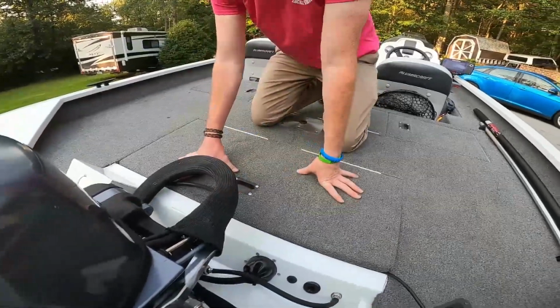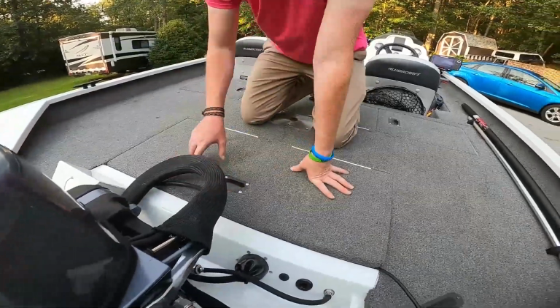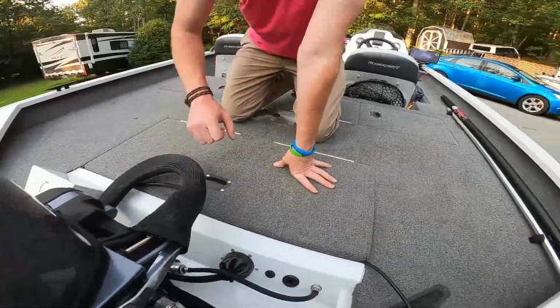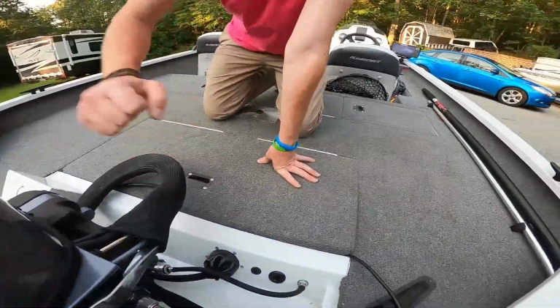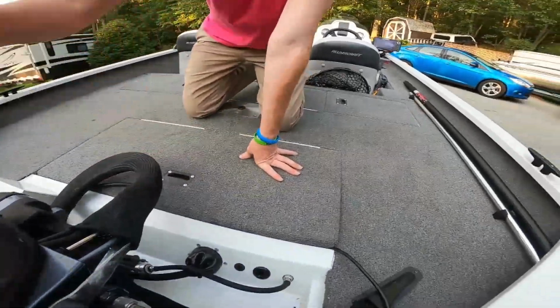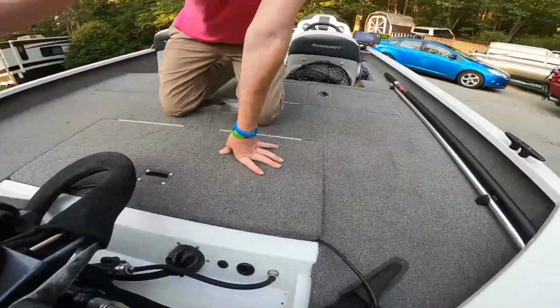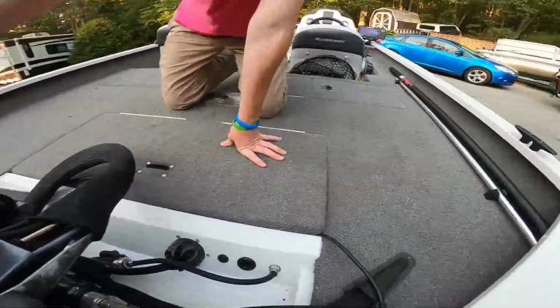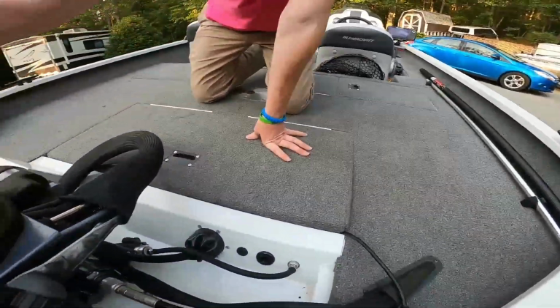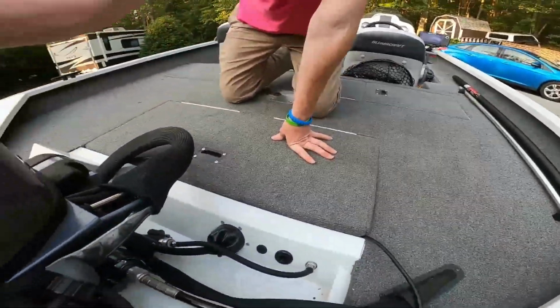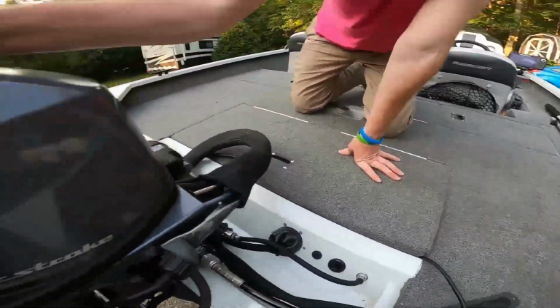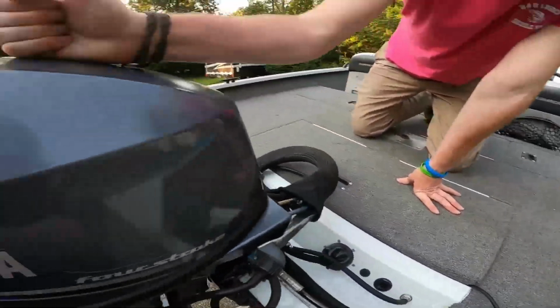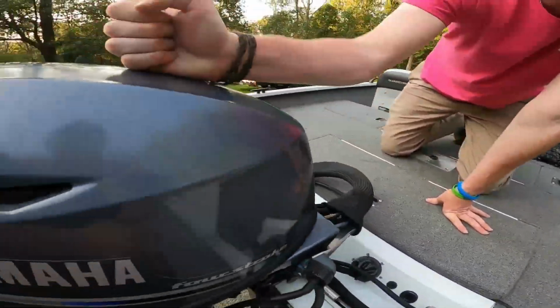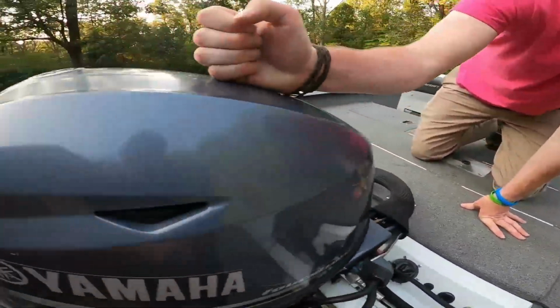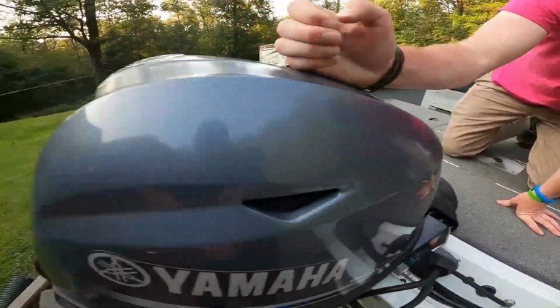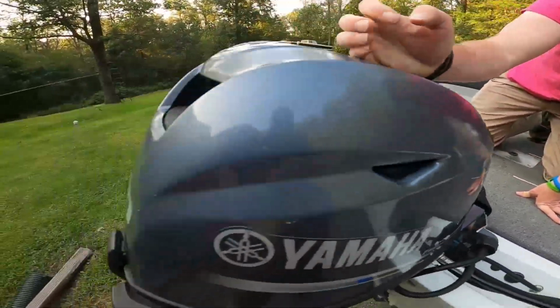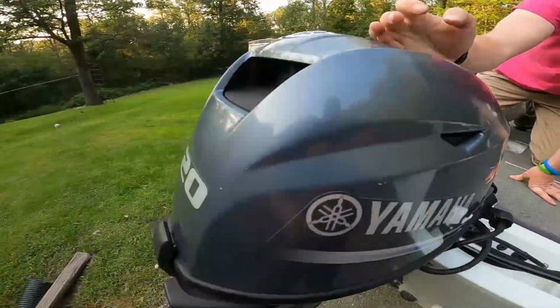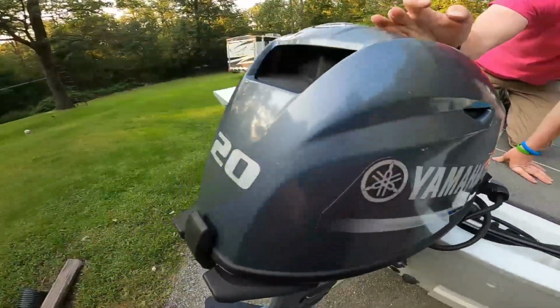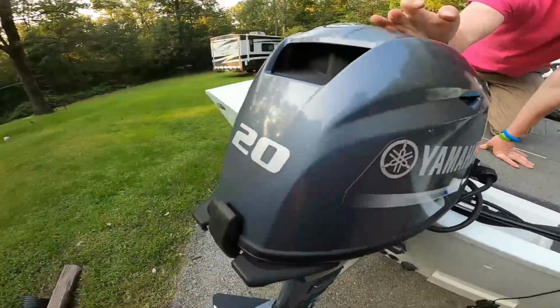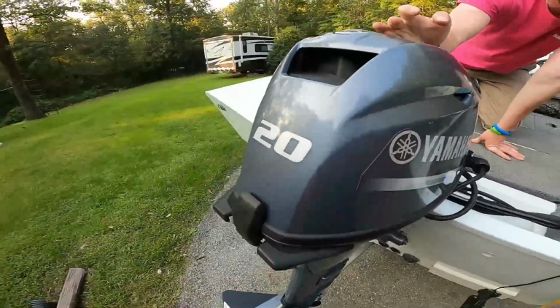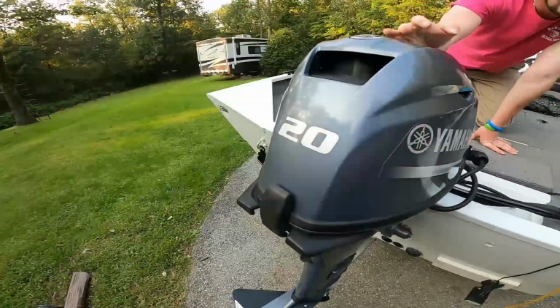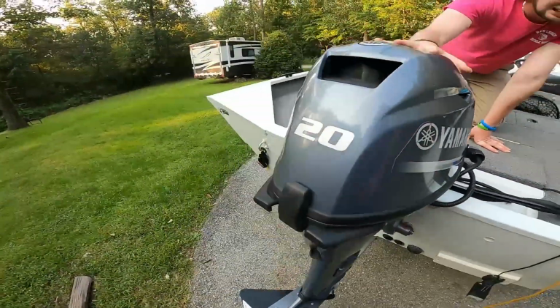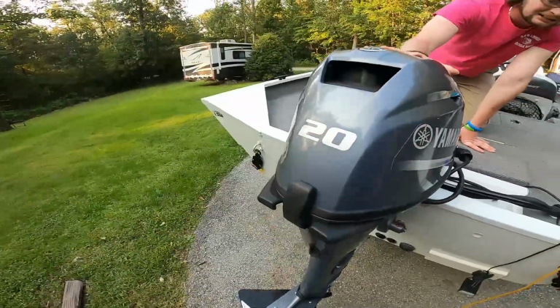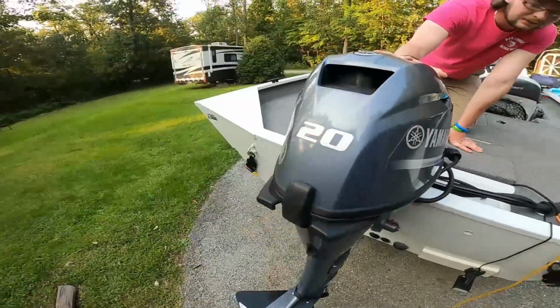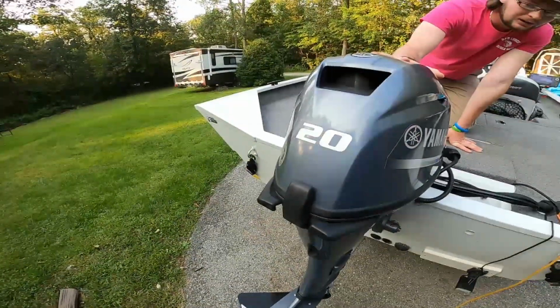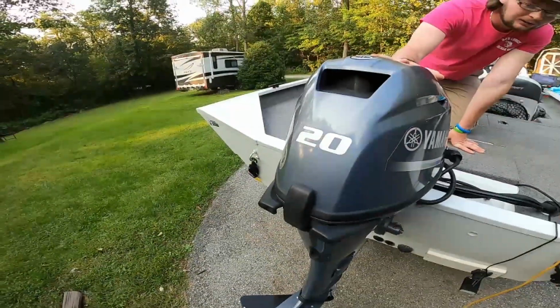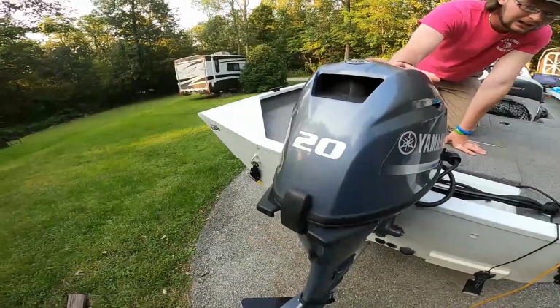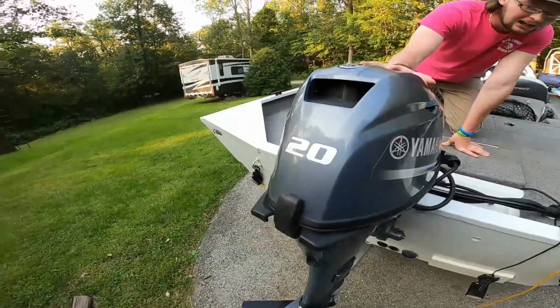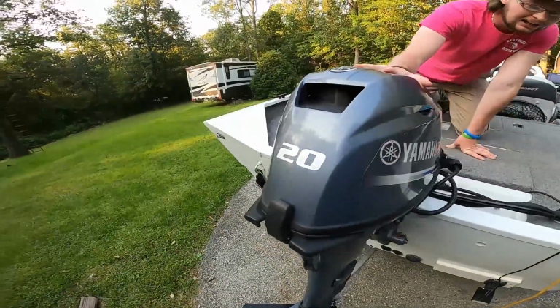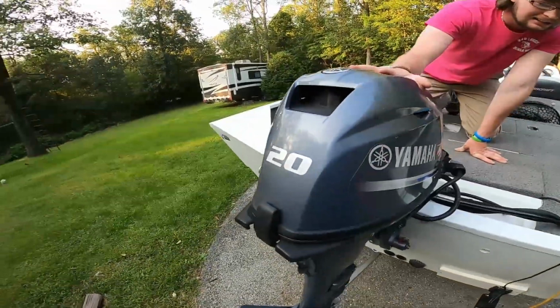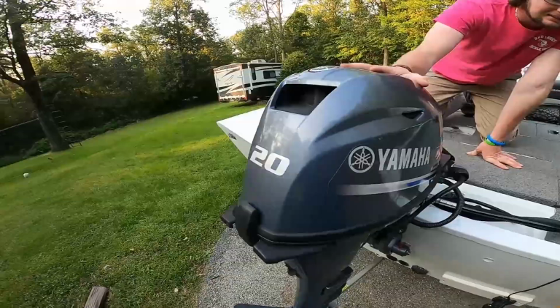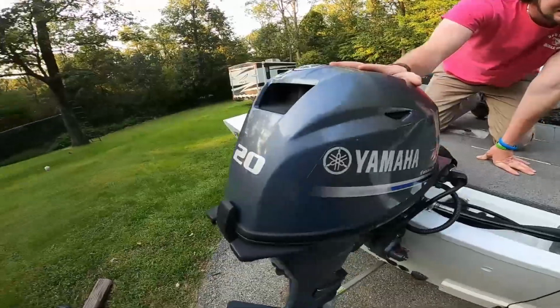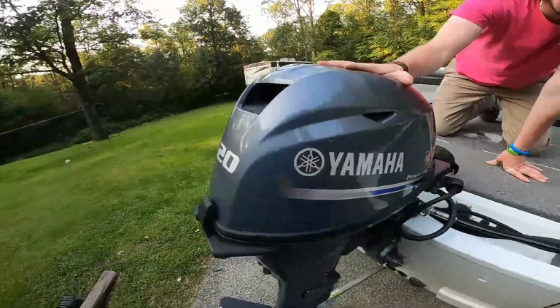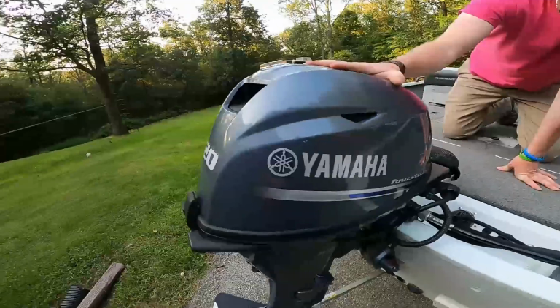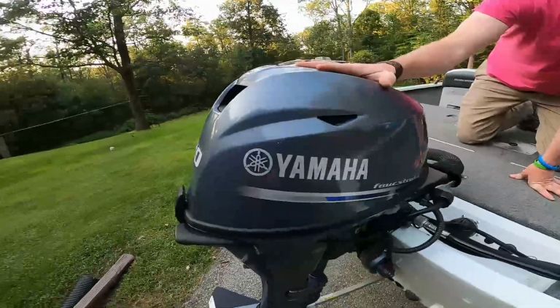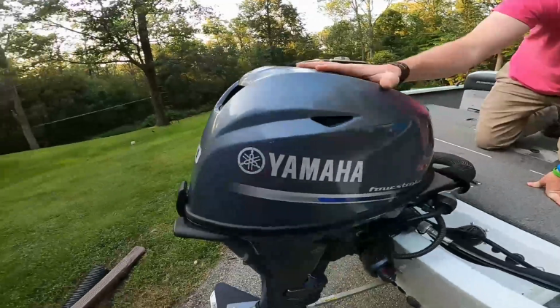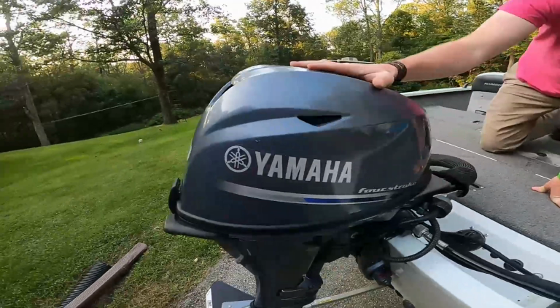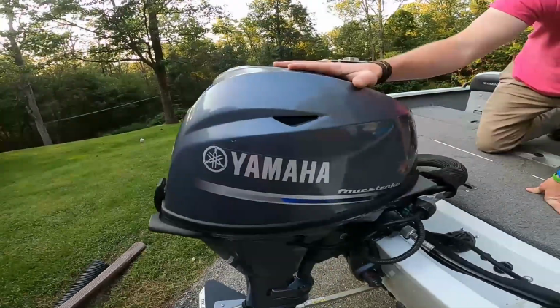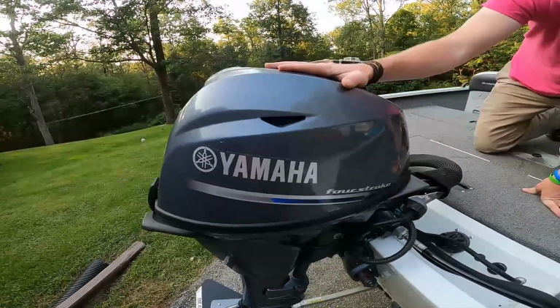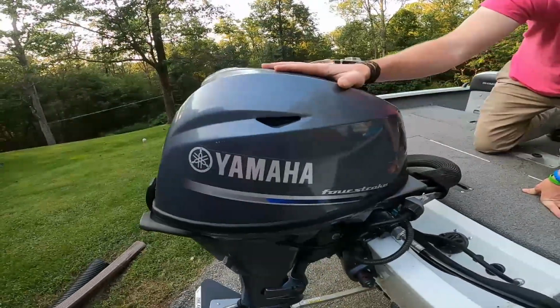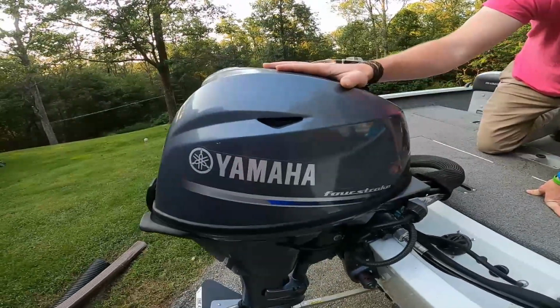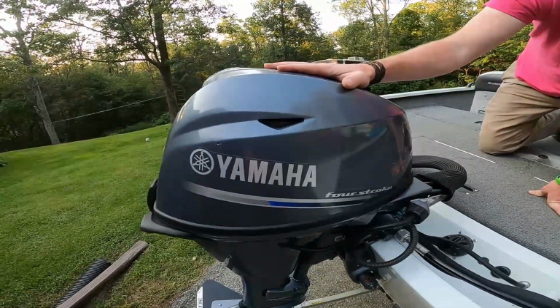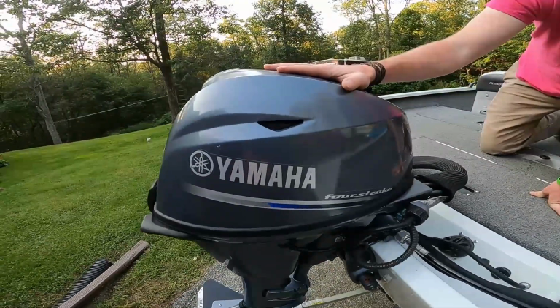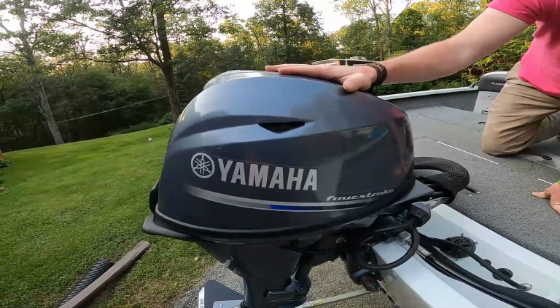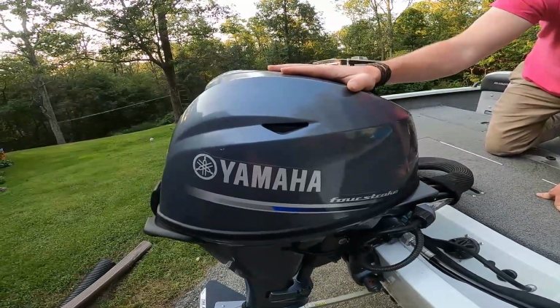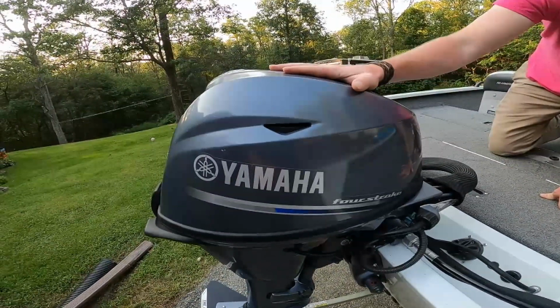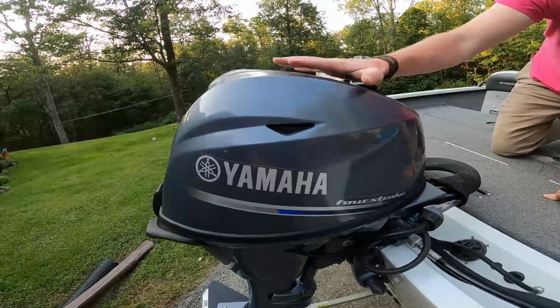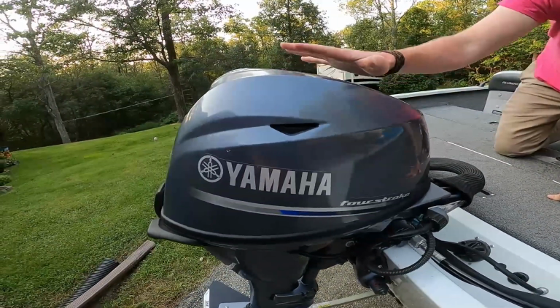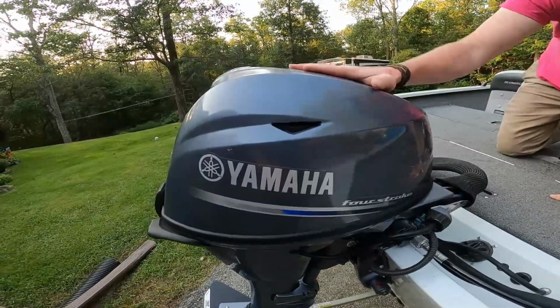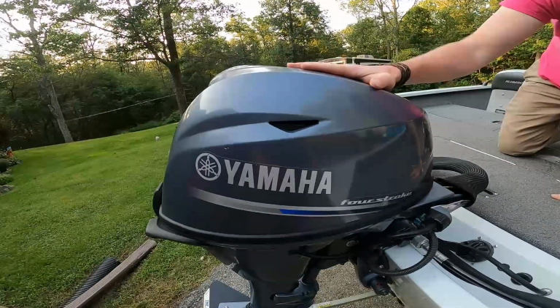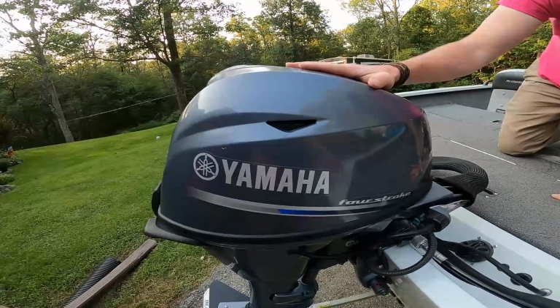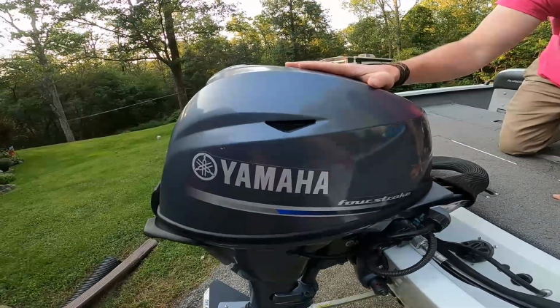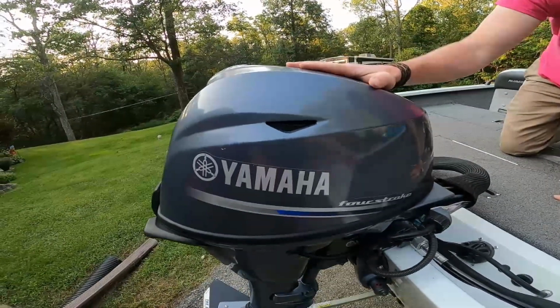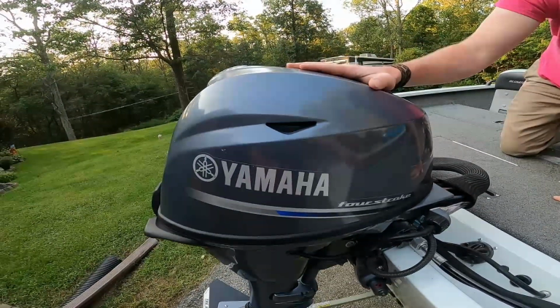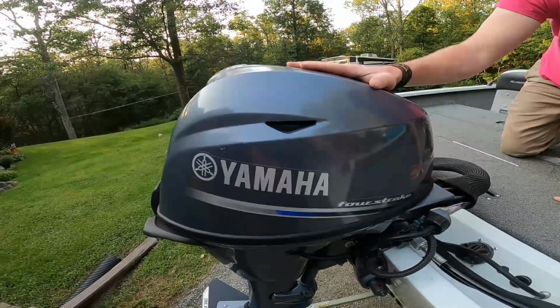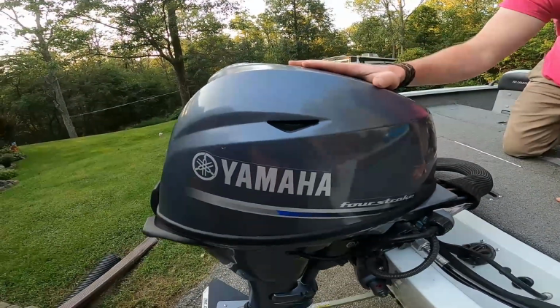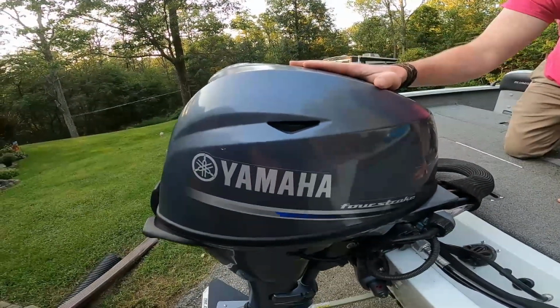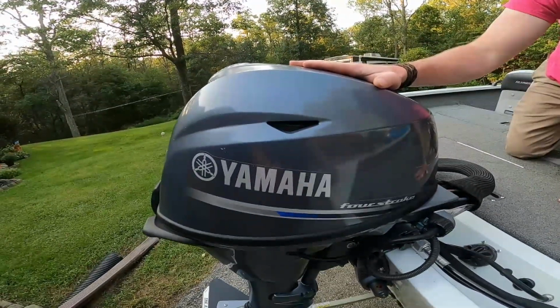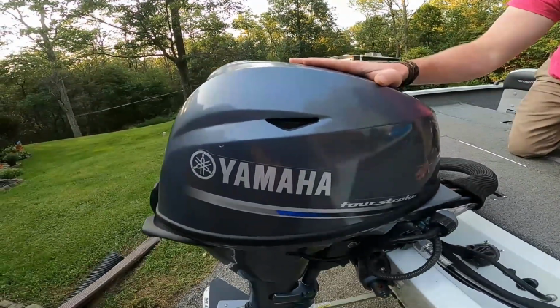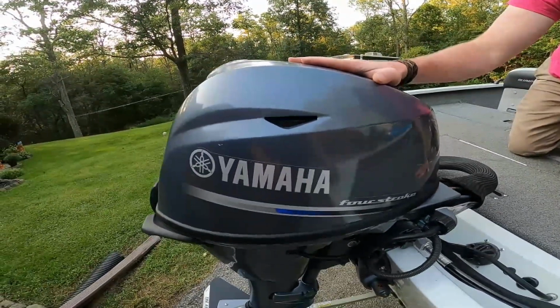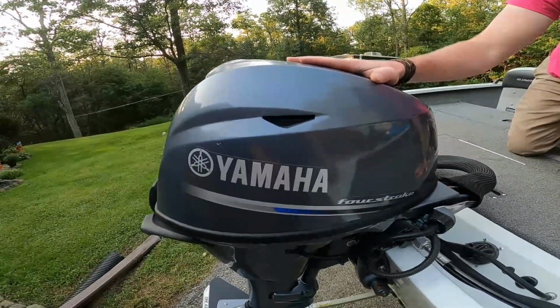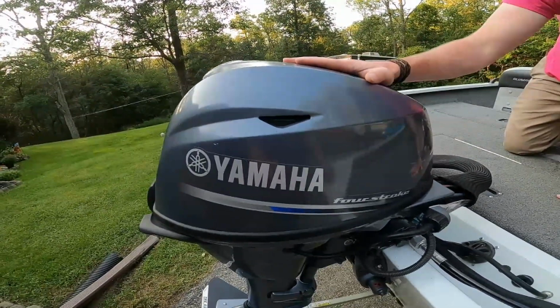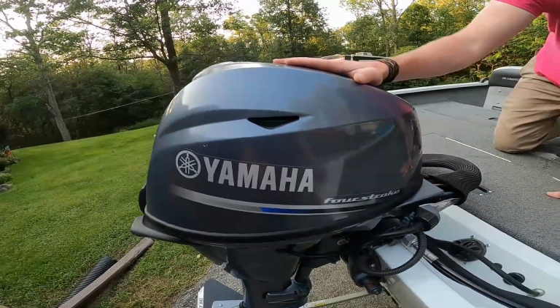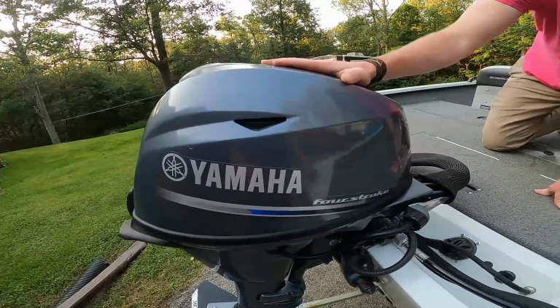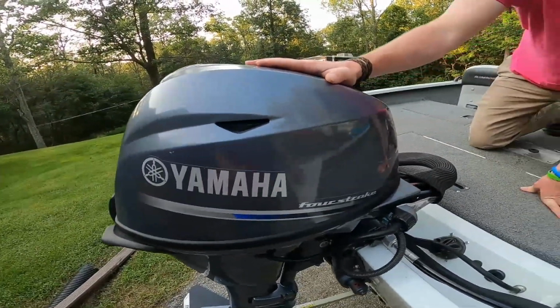Of course here's the Yamaha 20 — that's the motor we got. Little four stroke Yamaha, got it from F&S along with the boat.